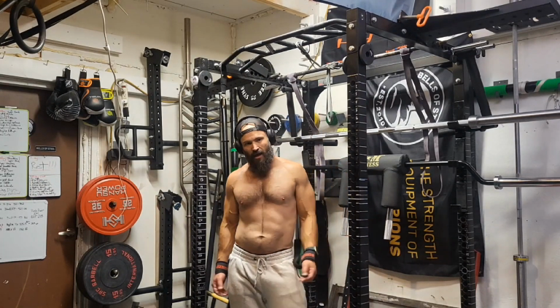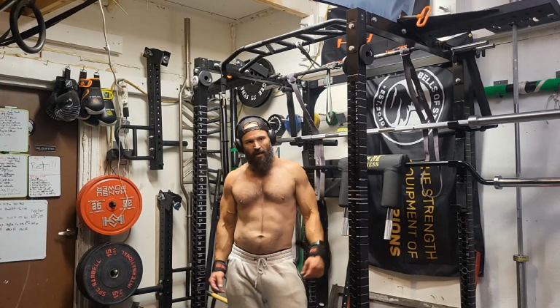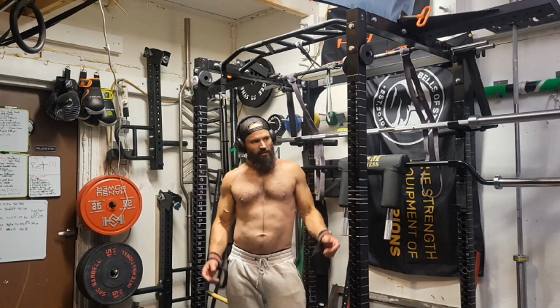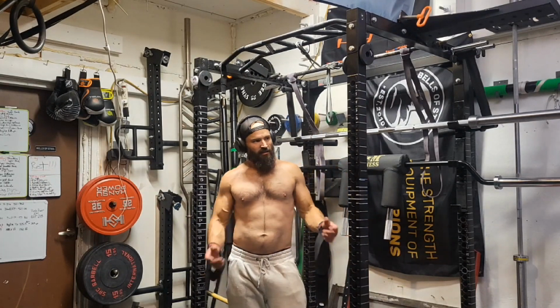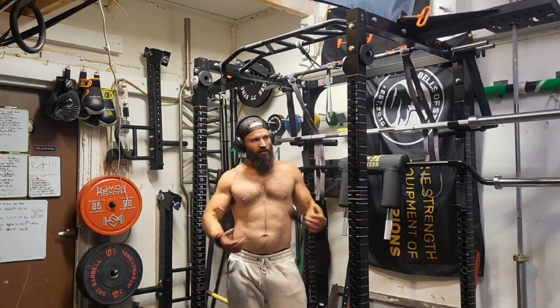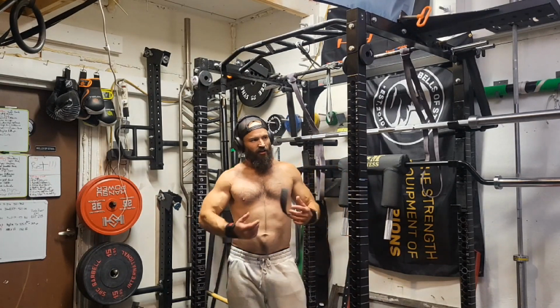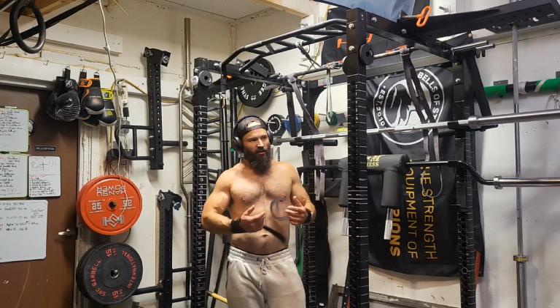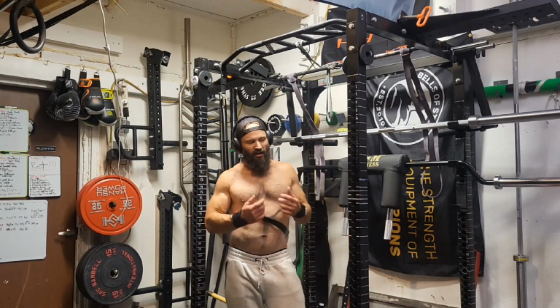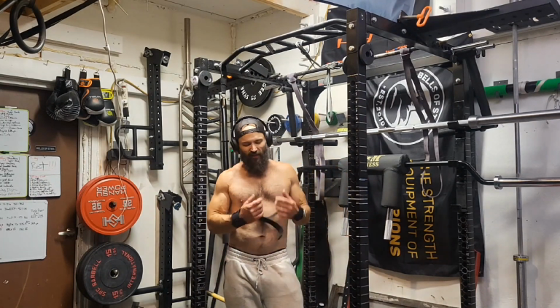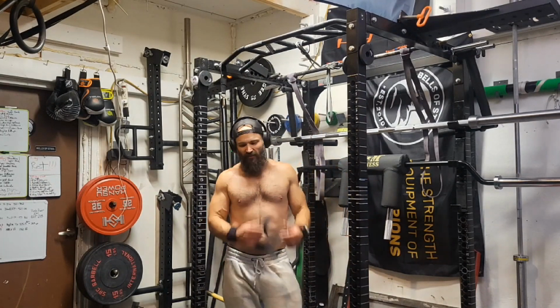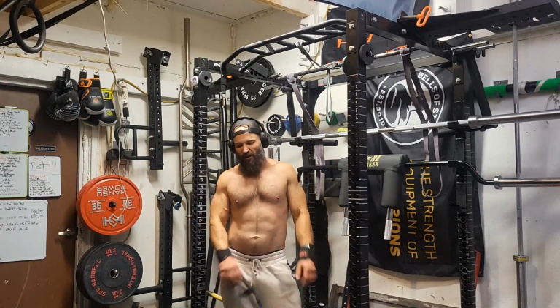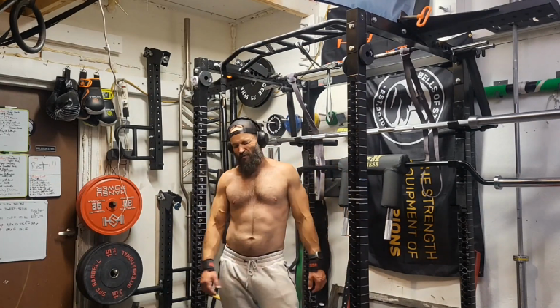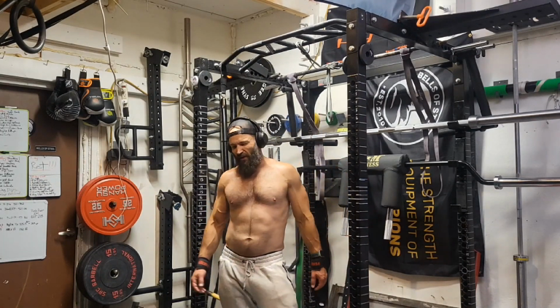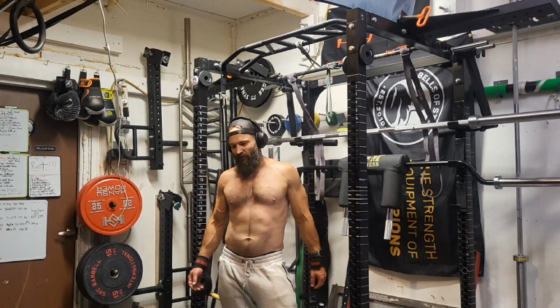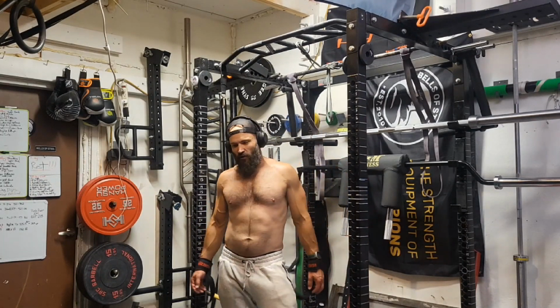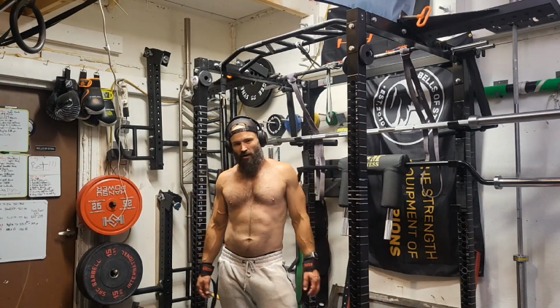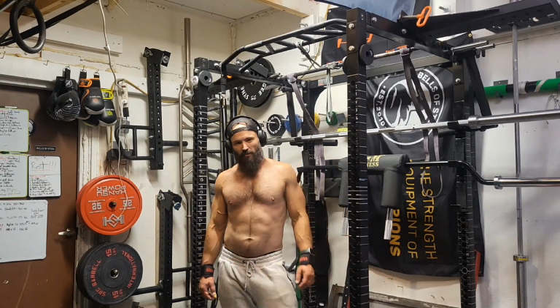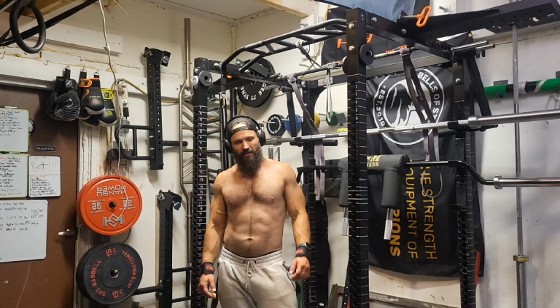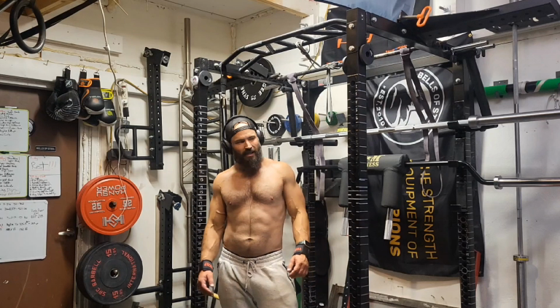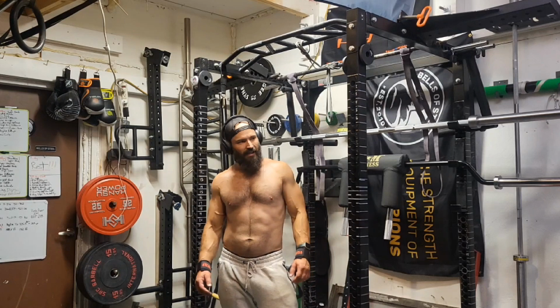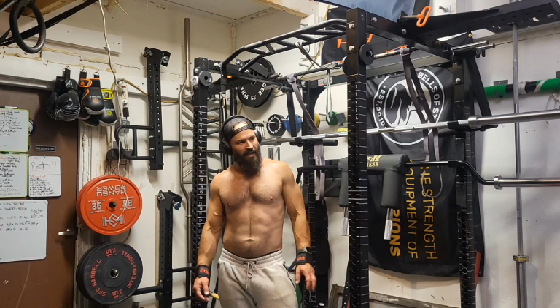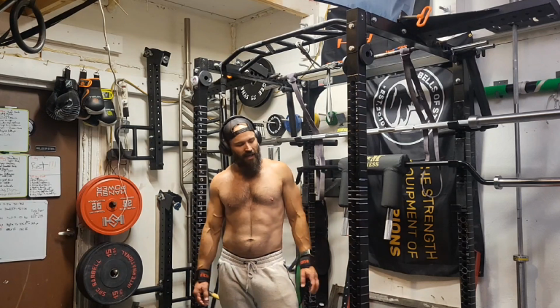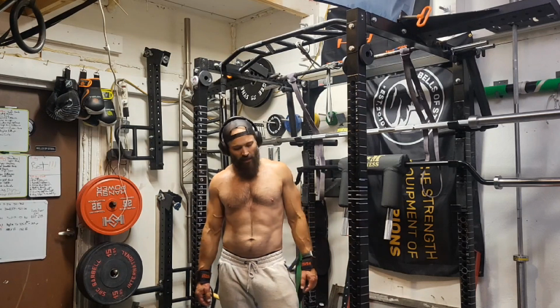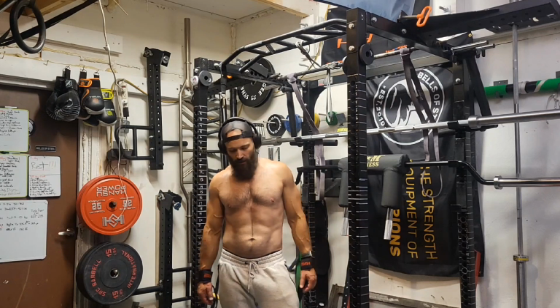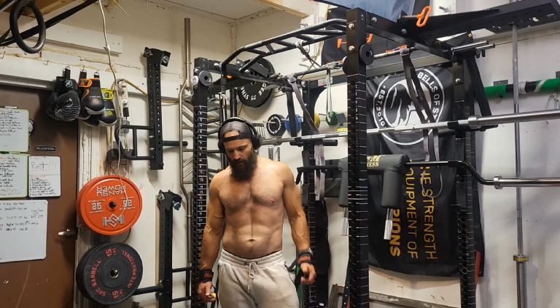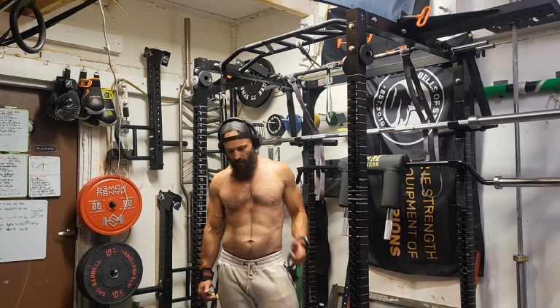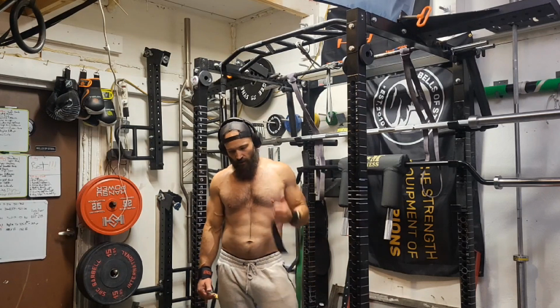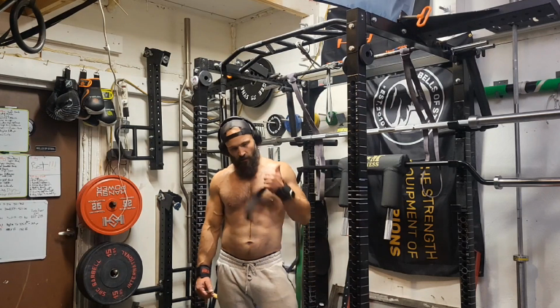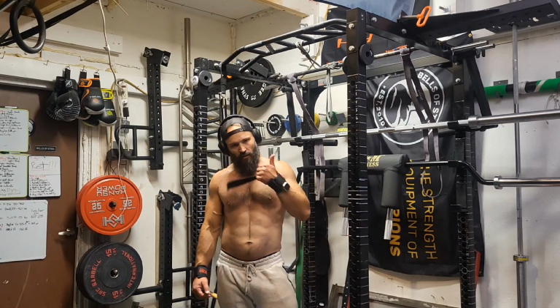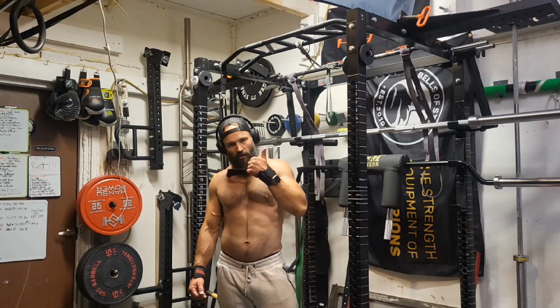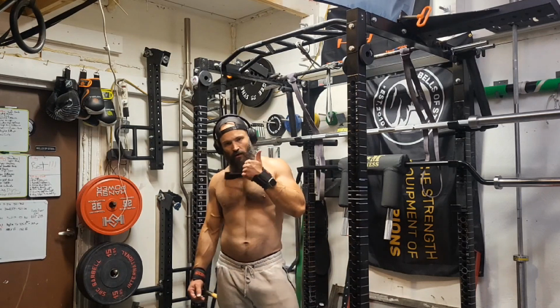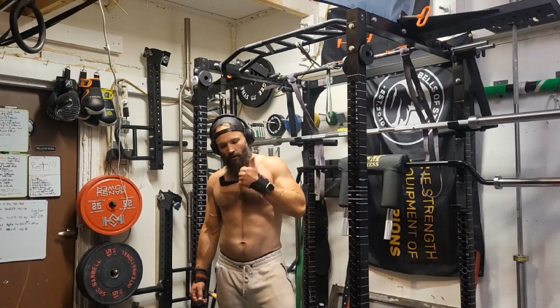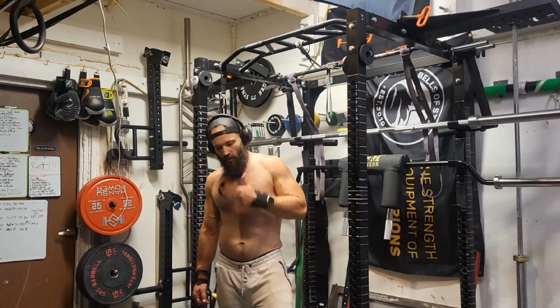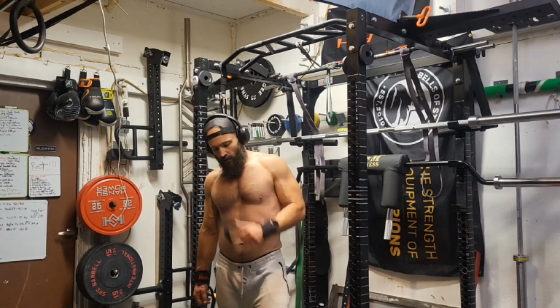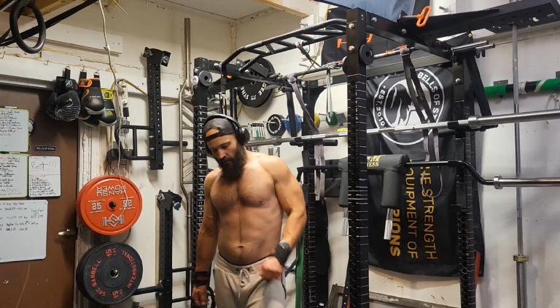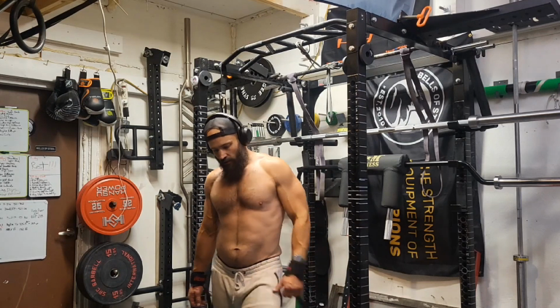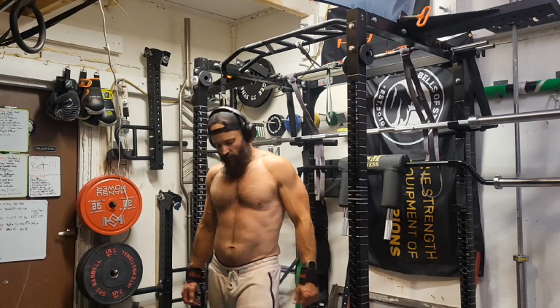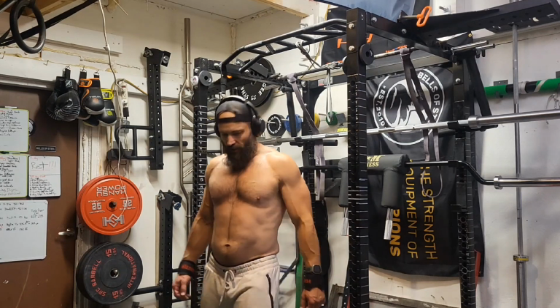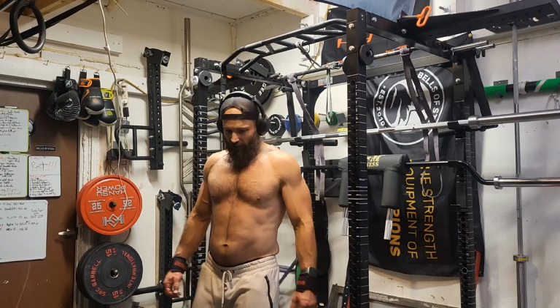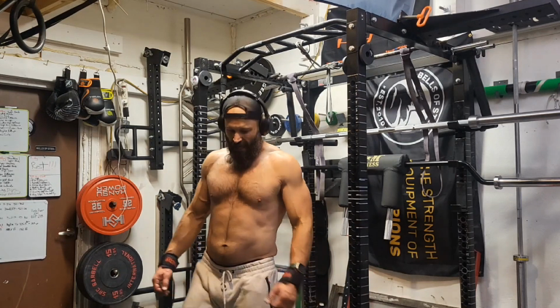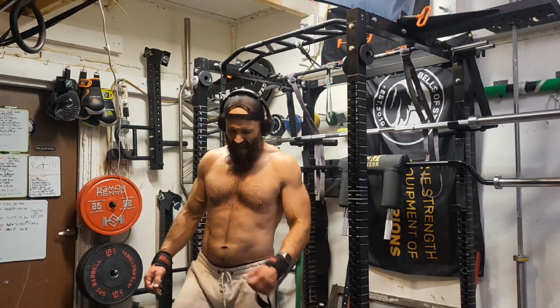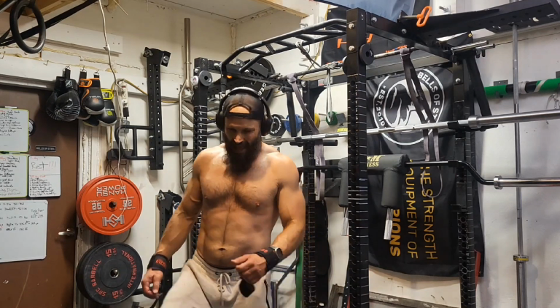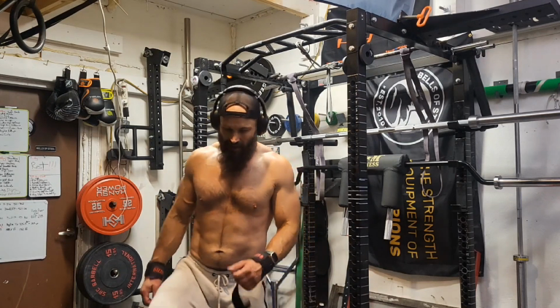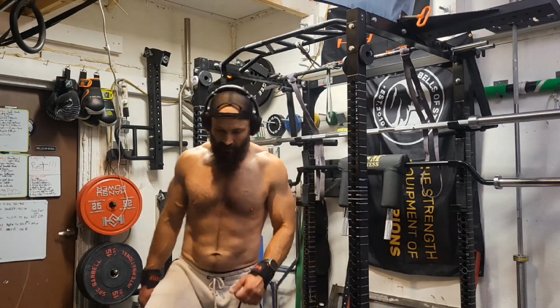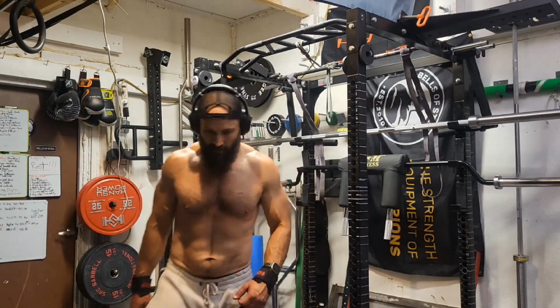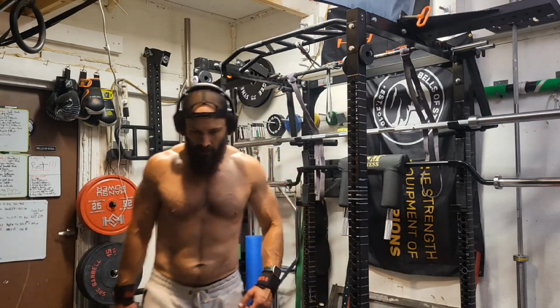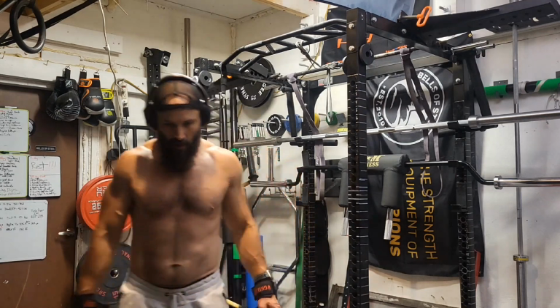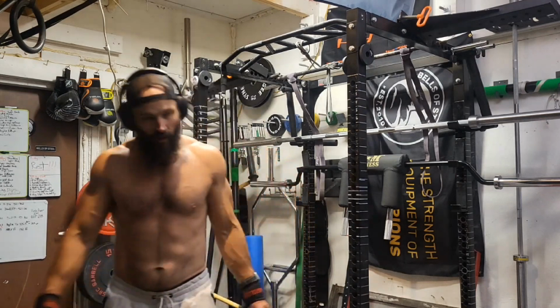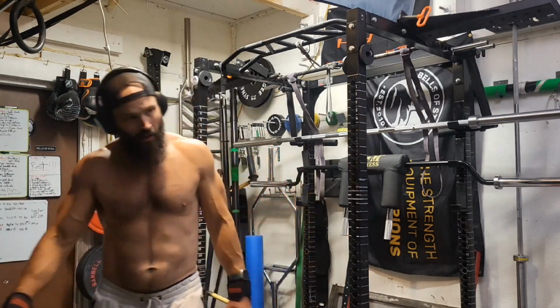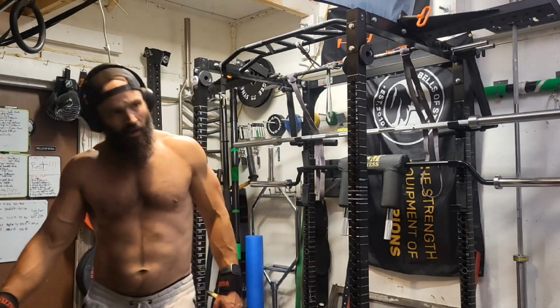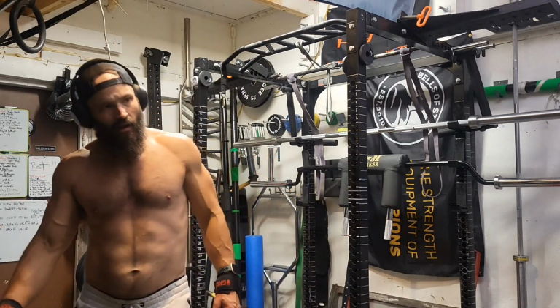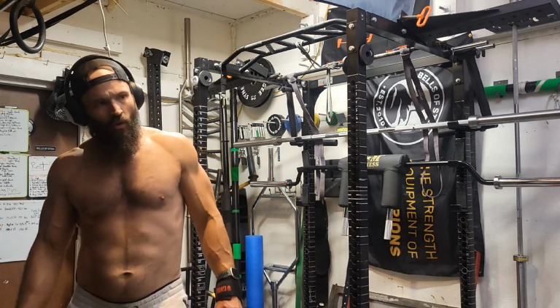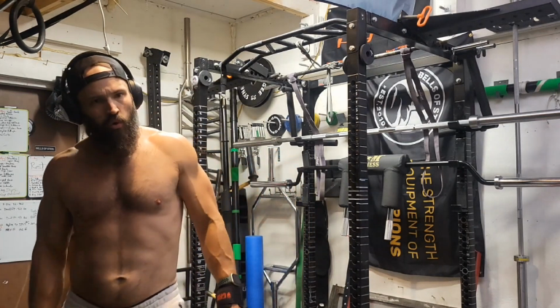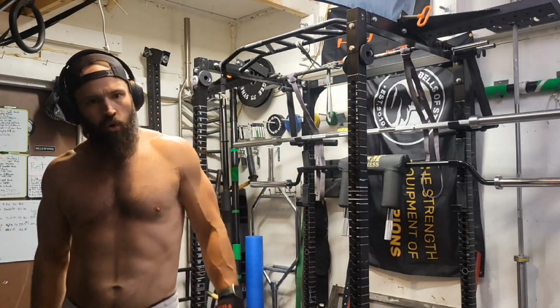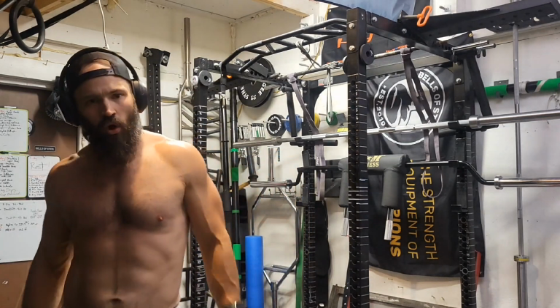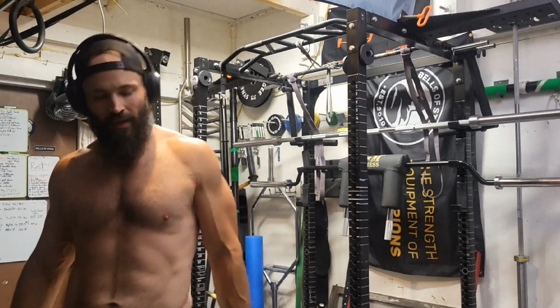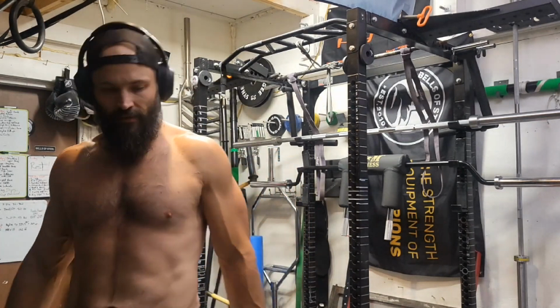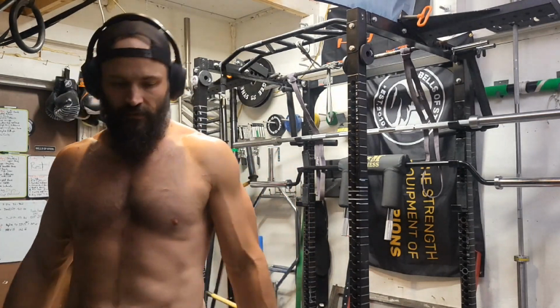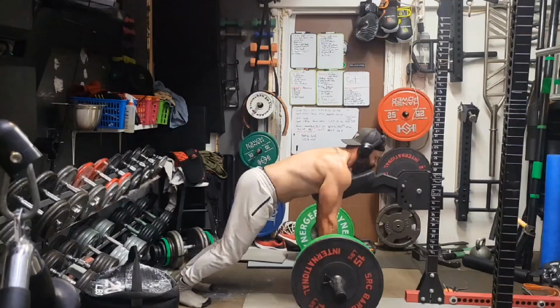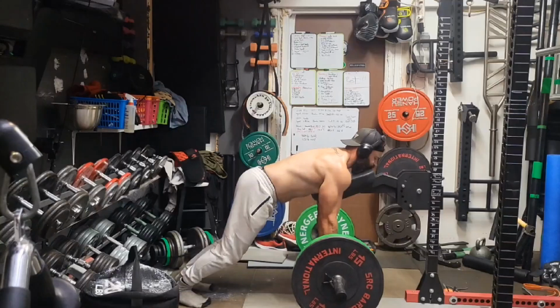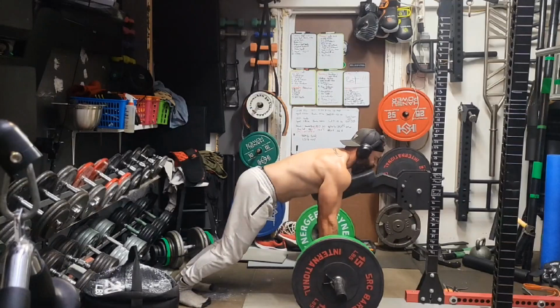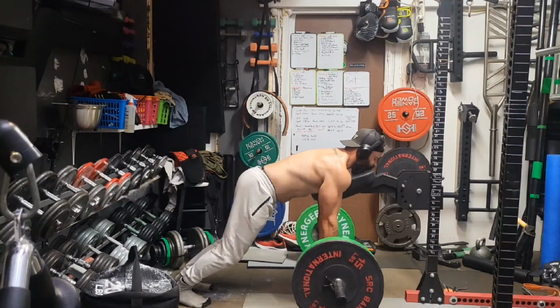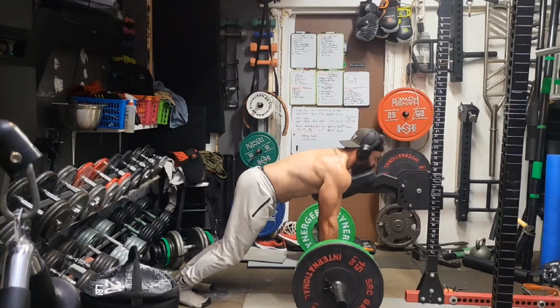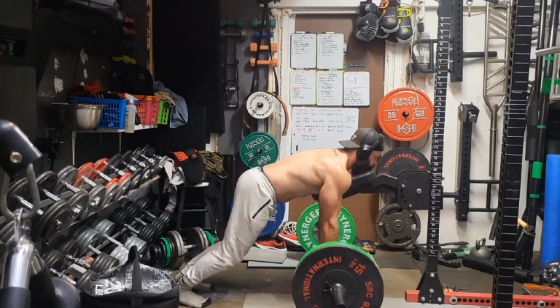Those are the goals — working to crush them. Got 13 reps there after all that weighted volume. I'm happy with that. Seeing all the grief I've had with my forearms lately — thrilled.